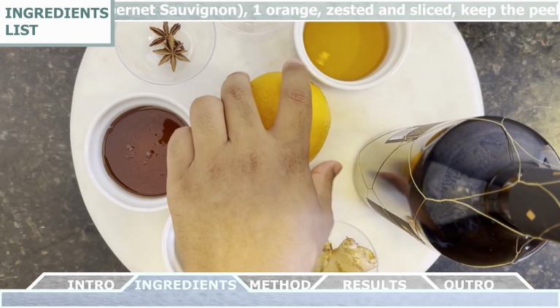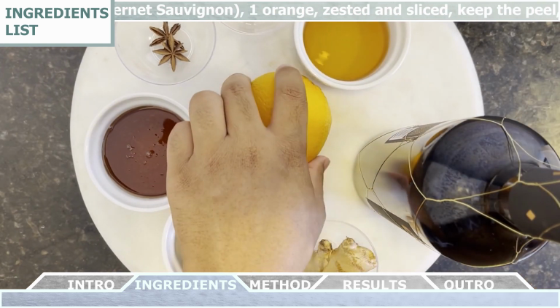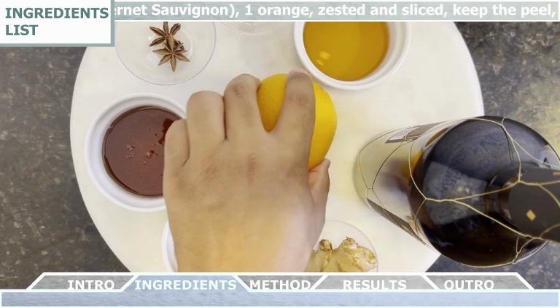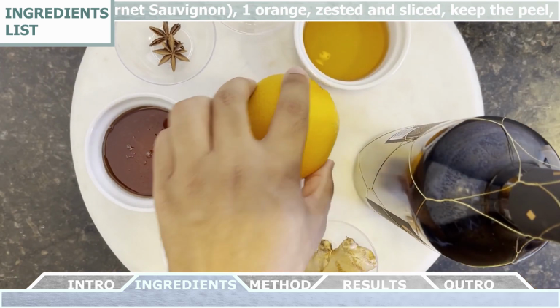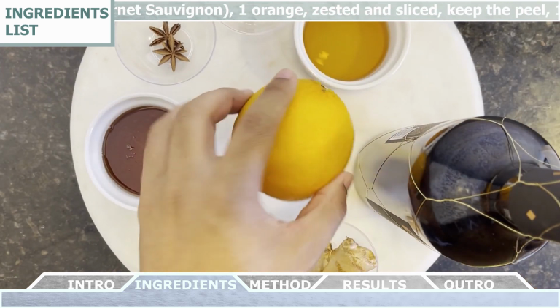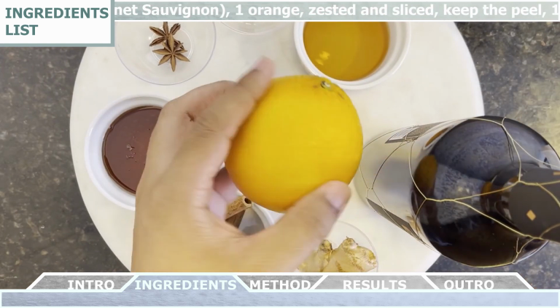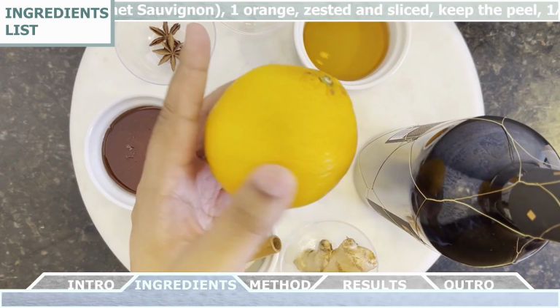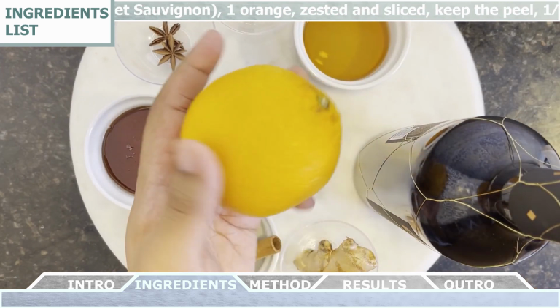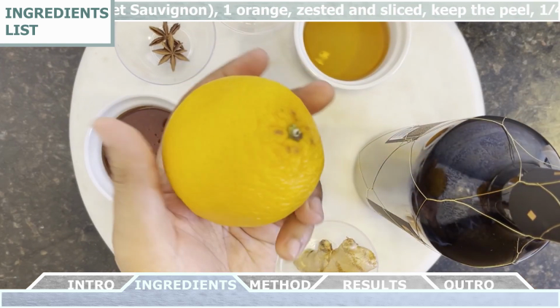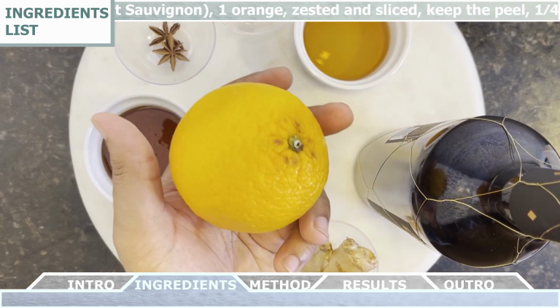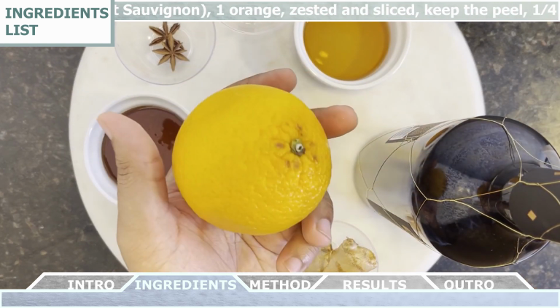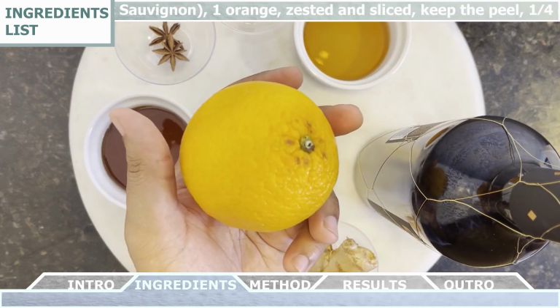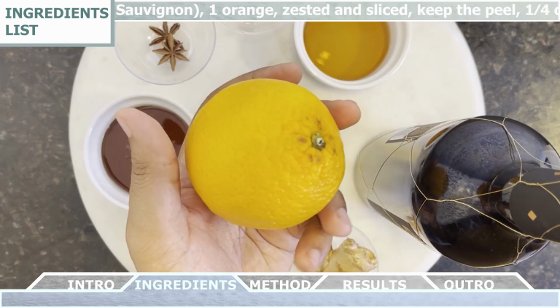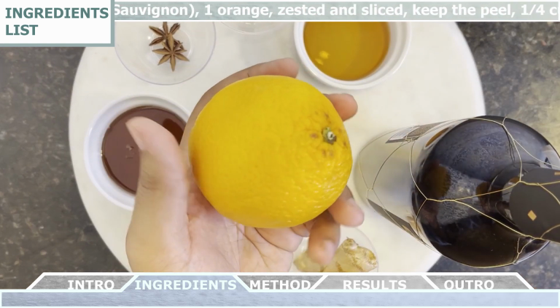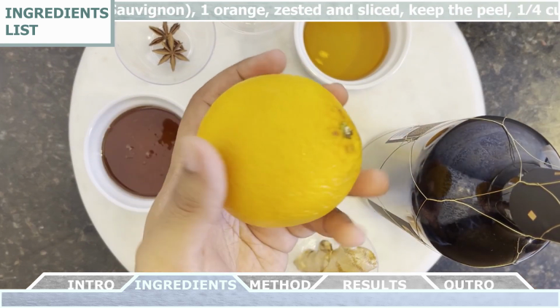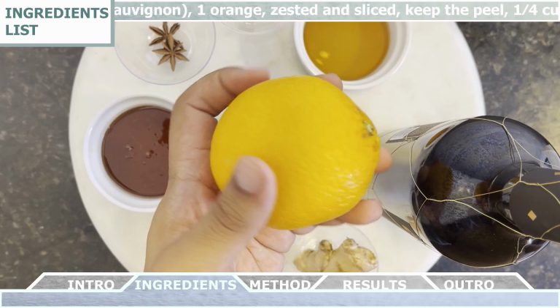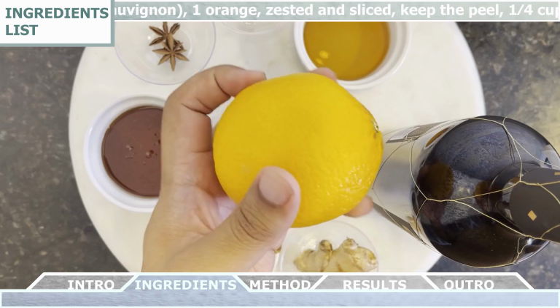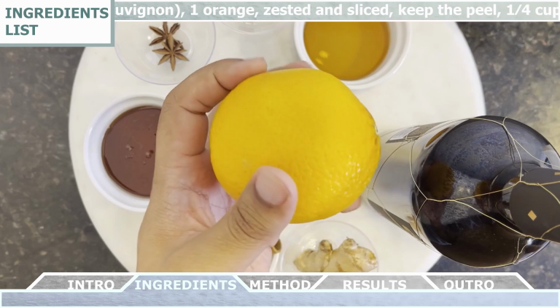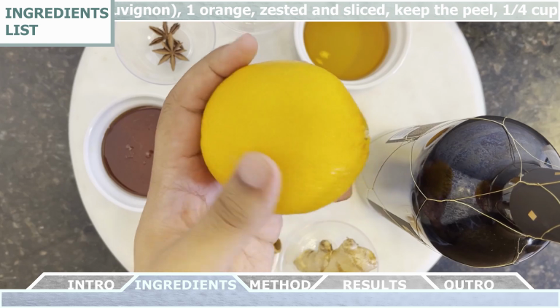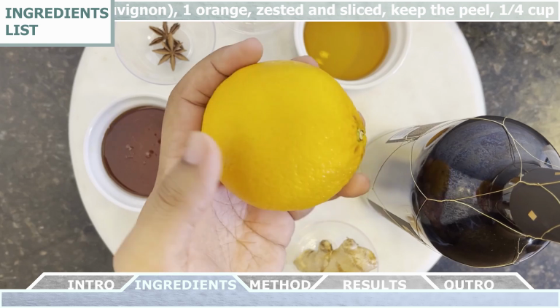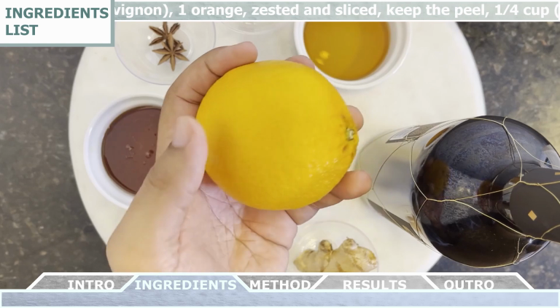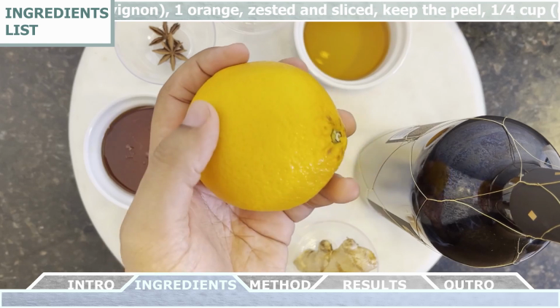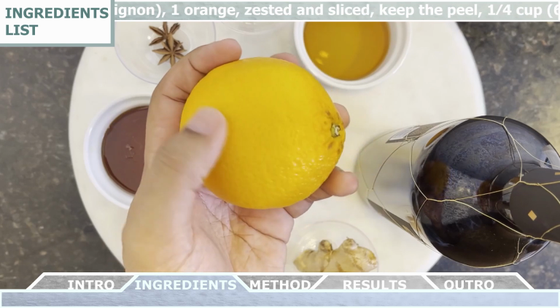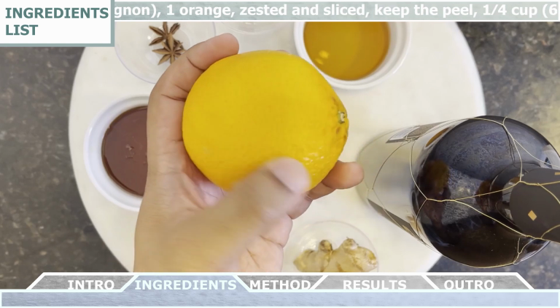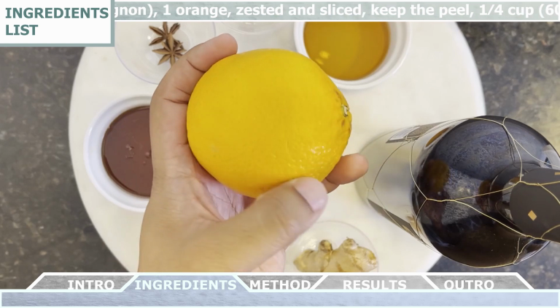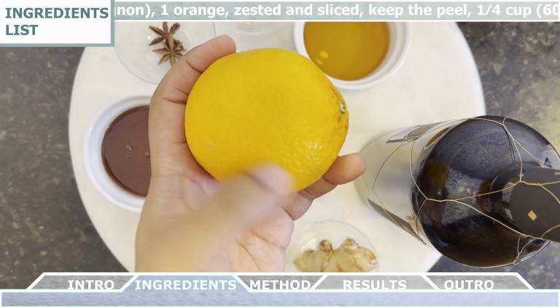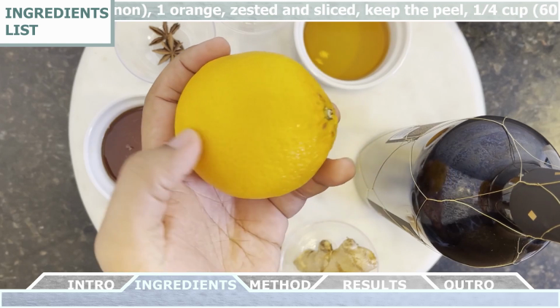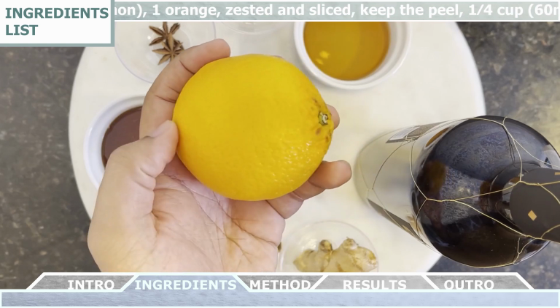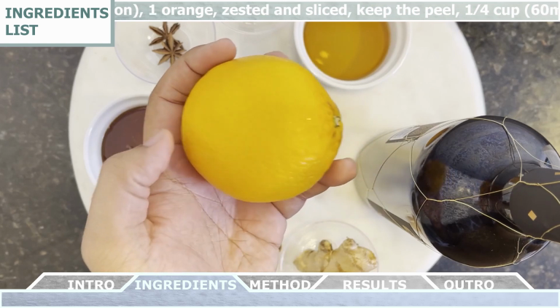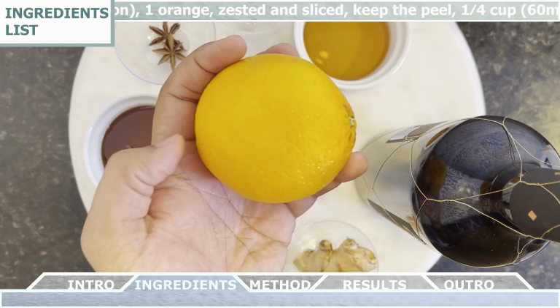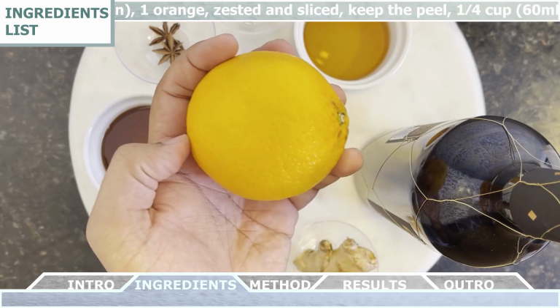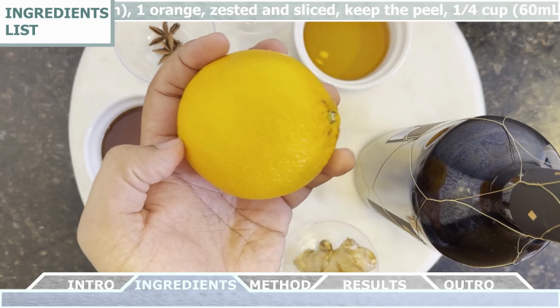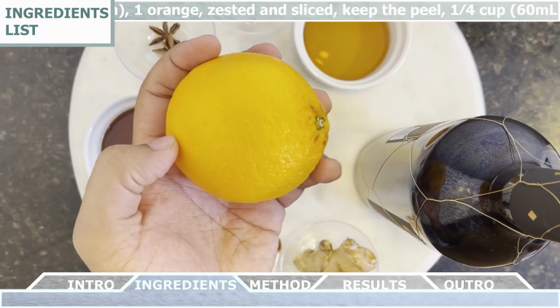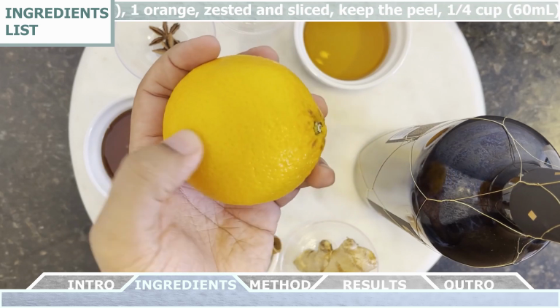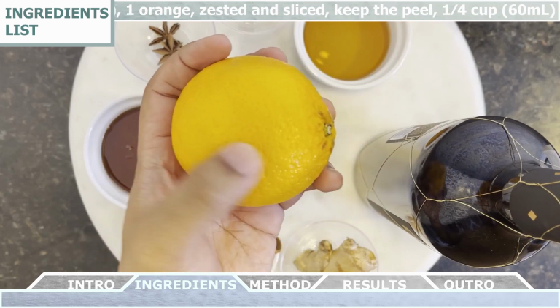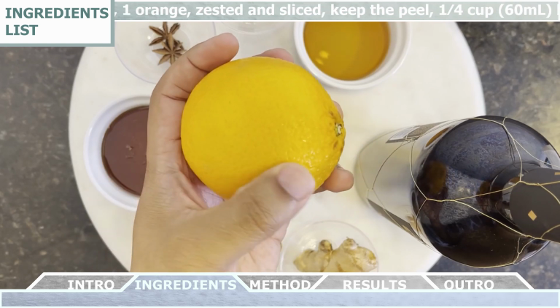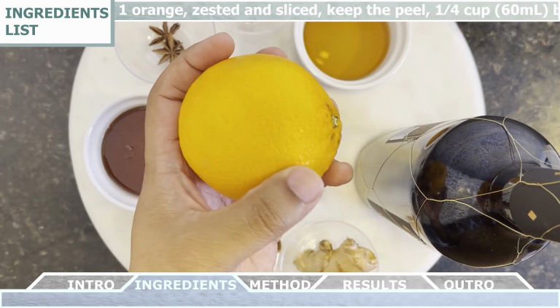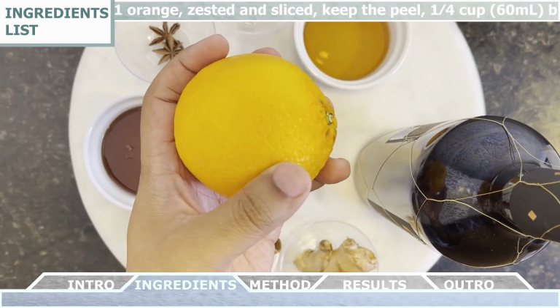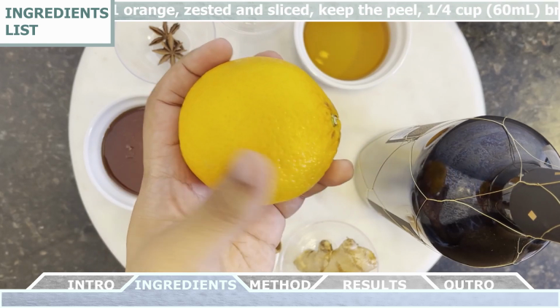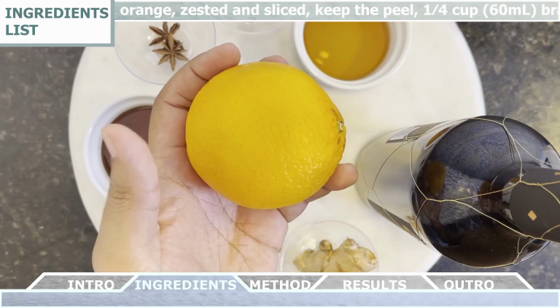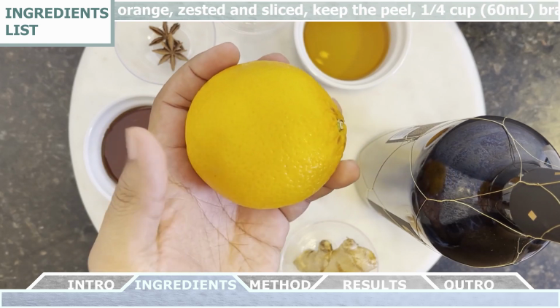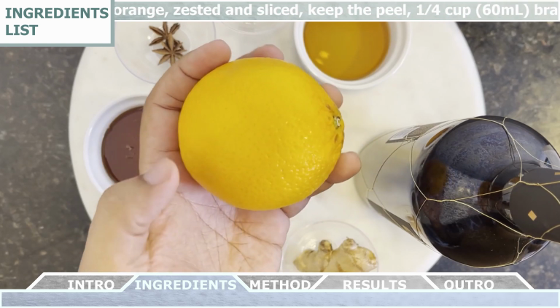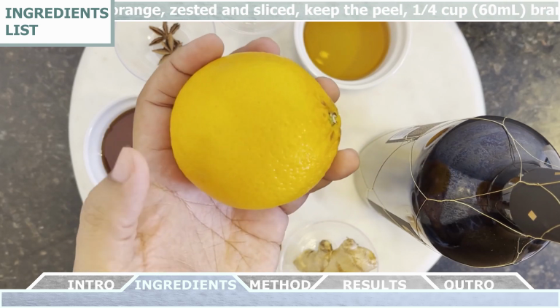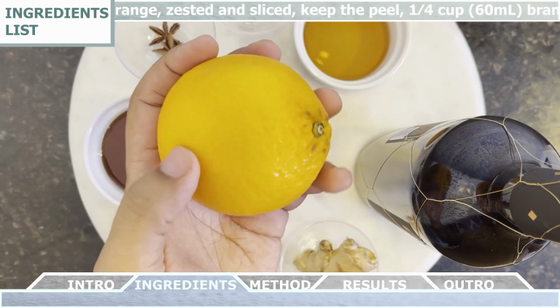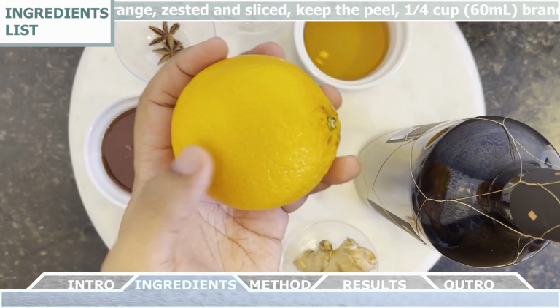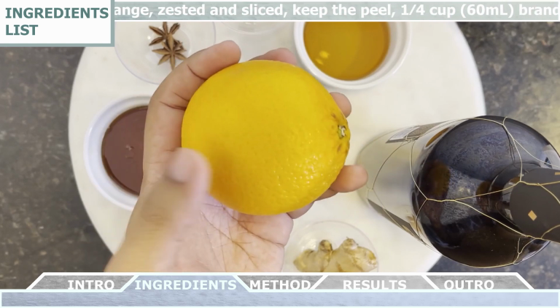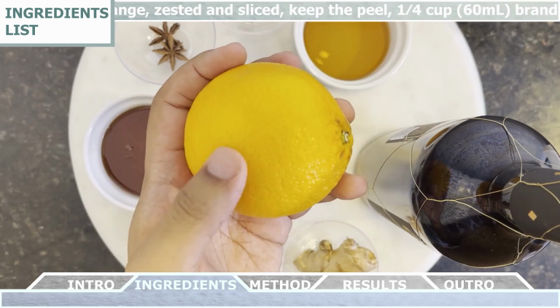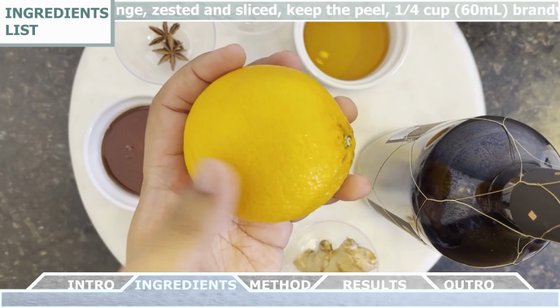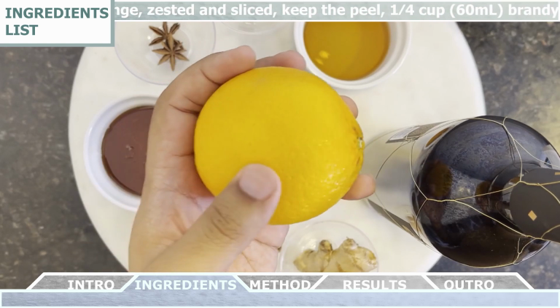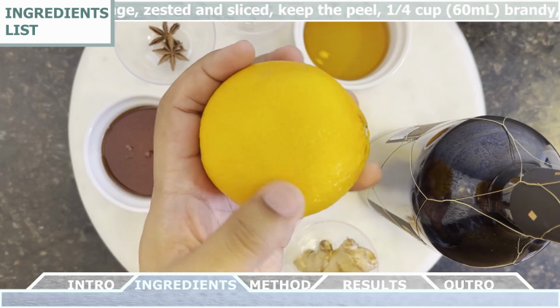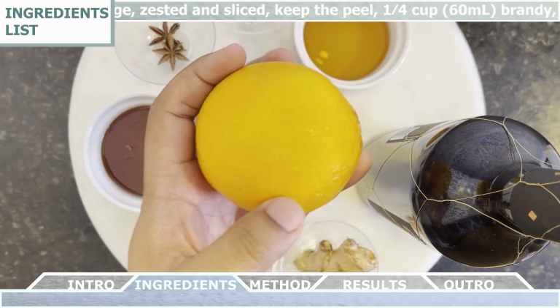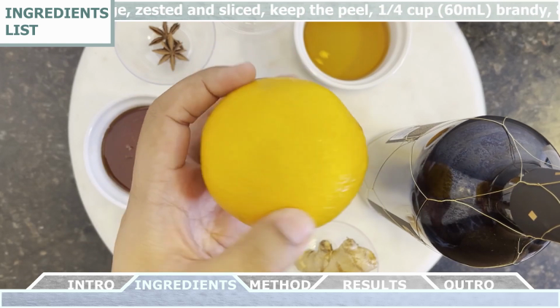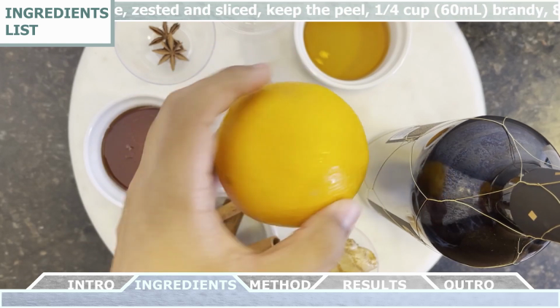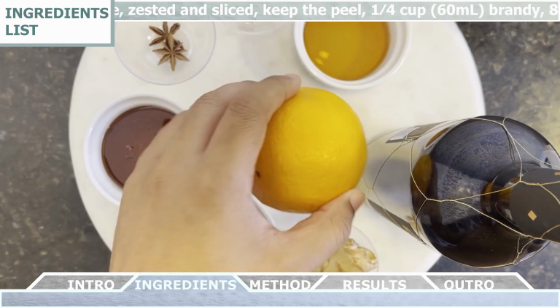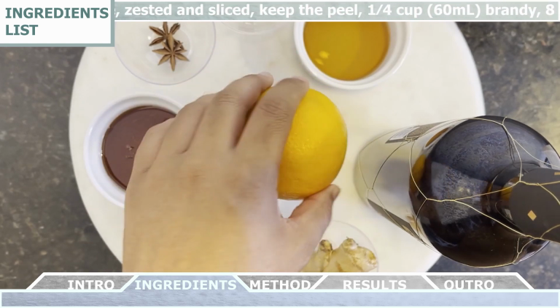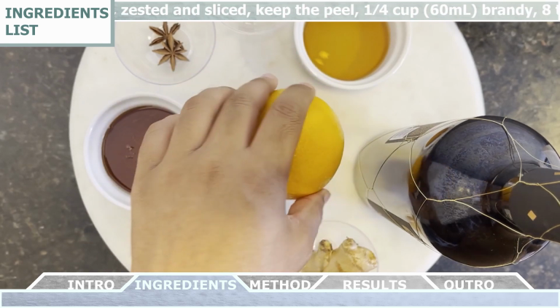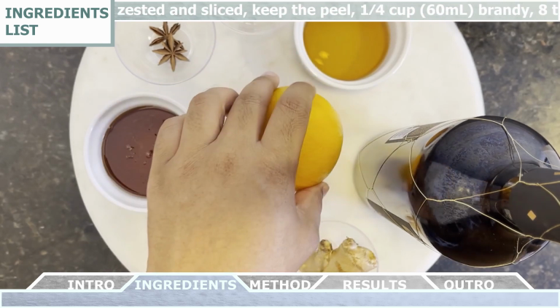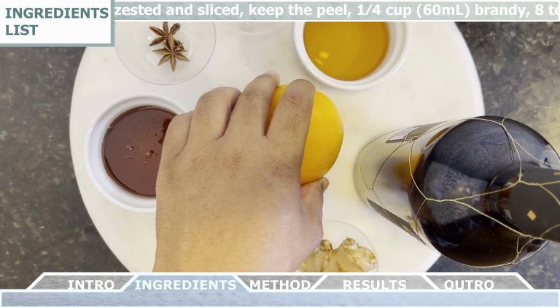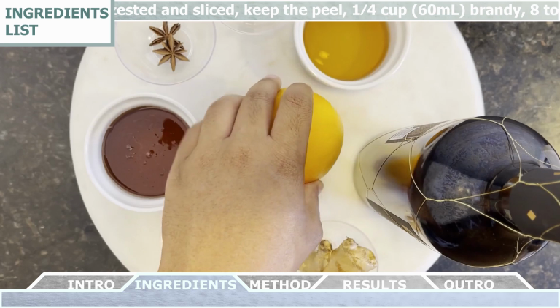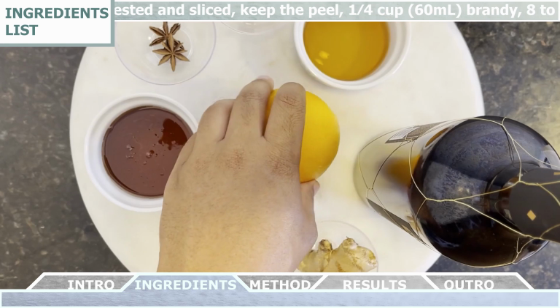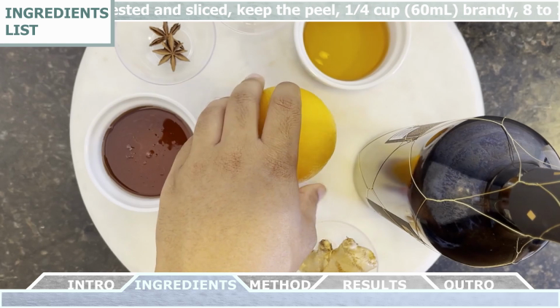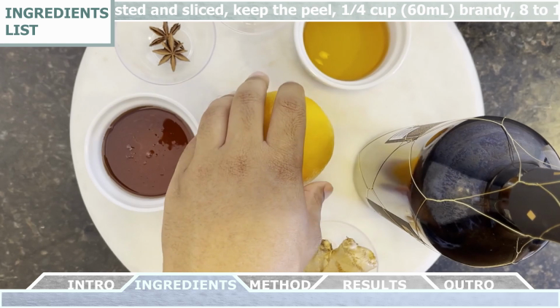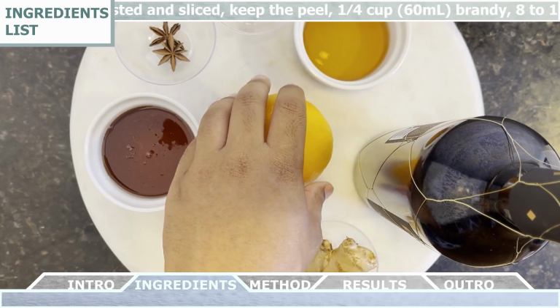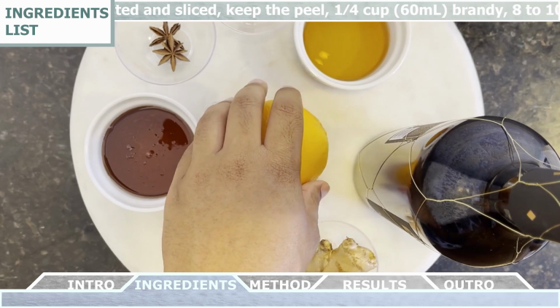Then you're gonna need one orange that you're gonna zest and thinly slice. You want to make sure that you keep the peel.